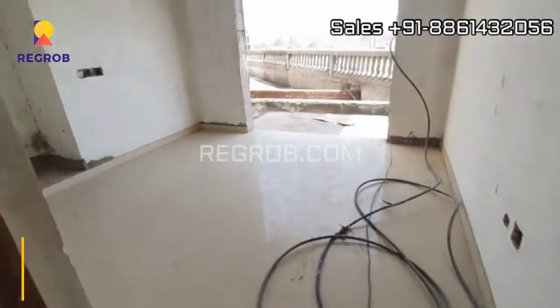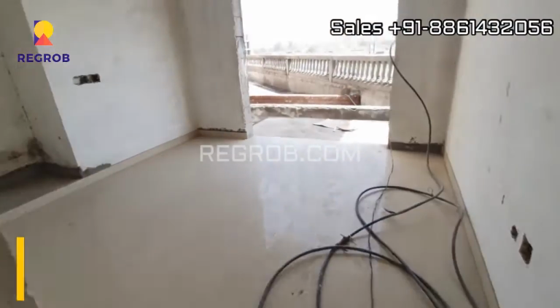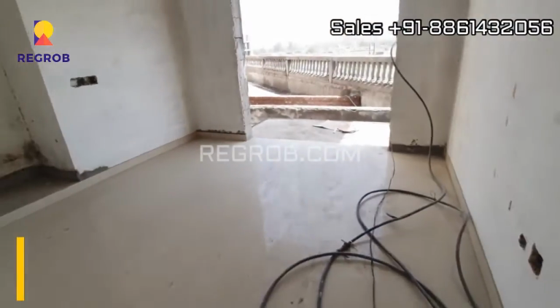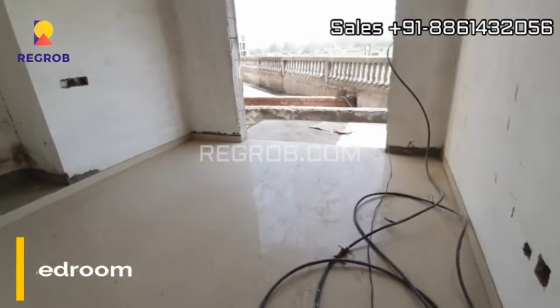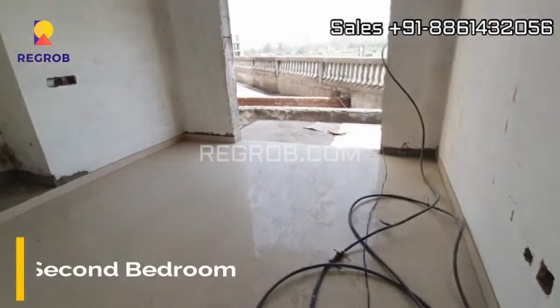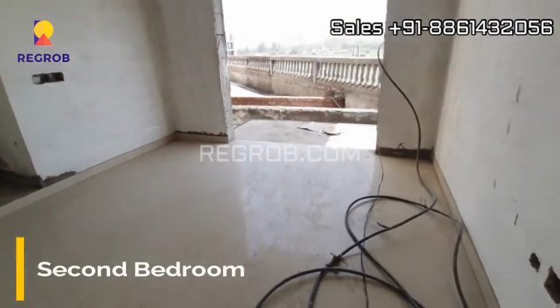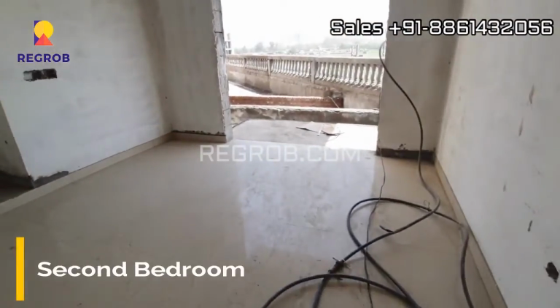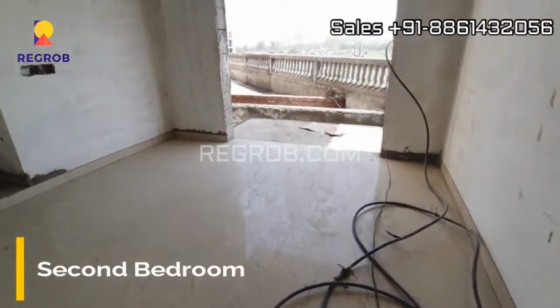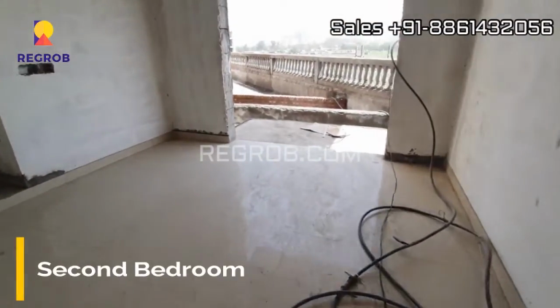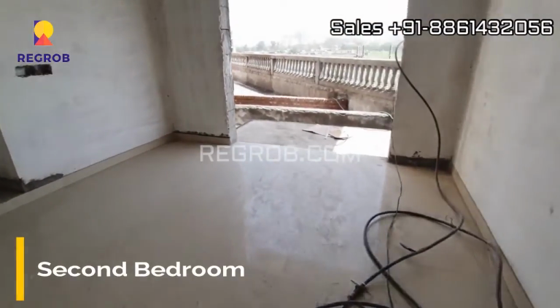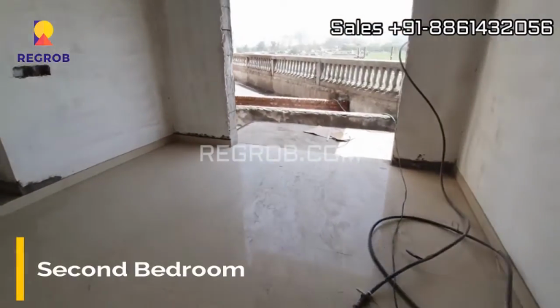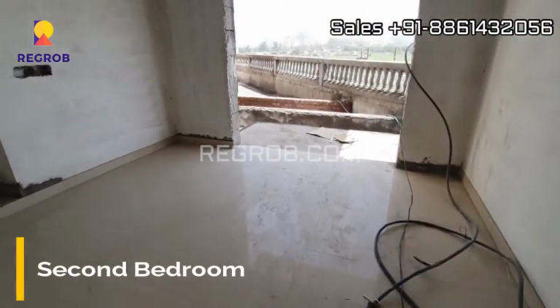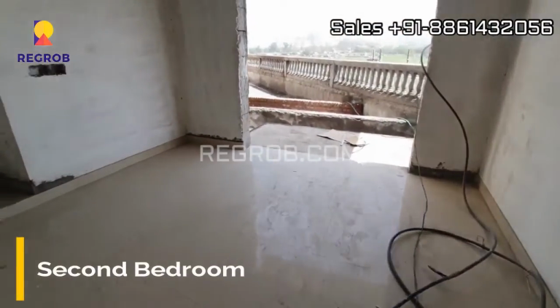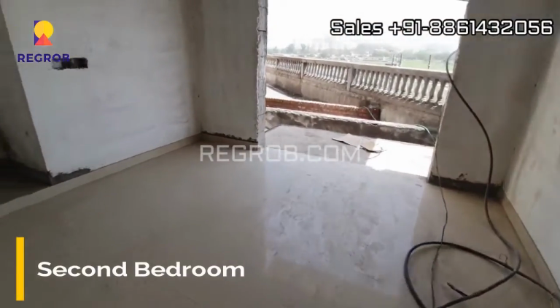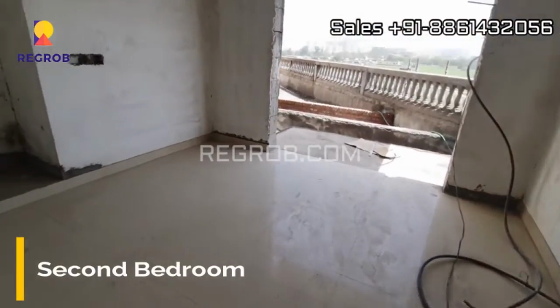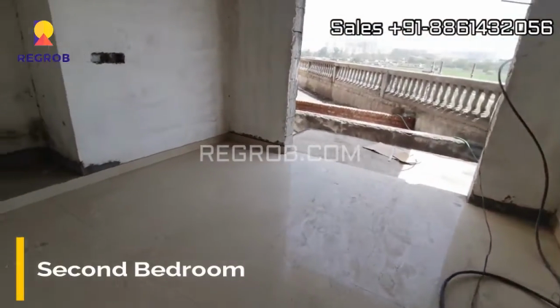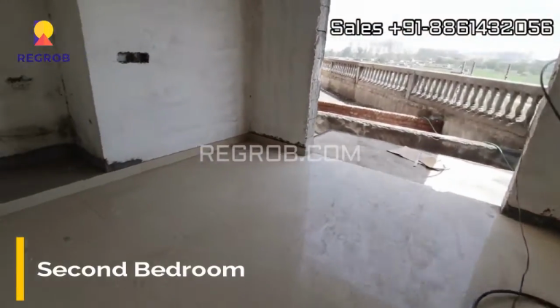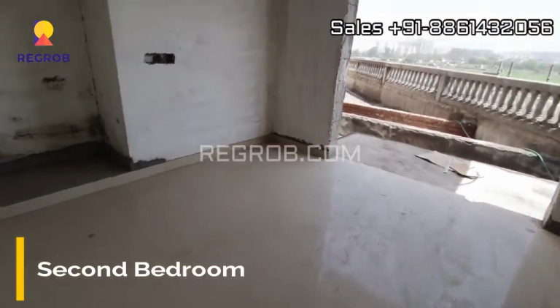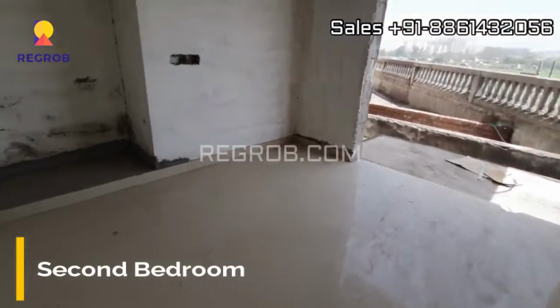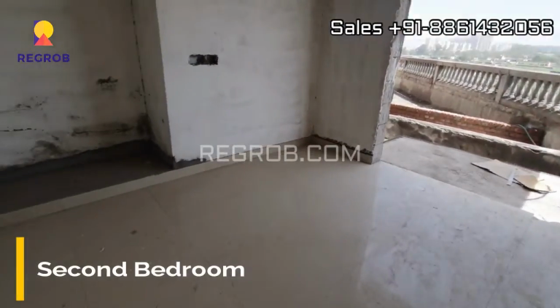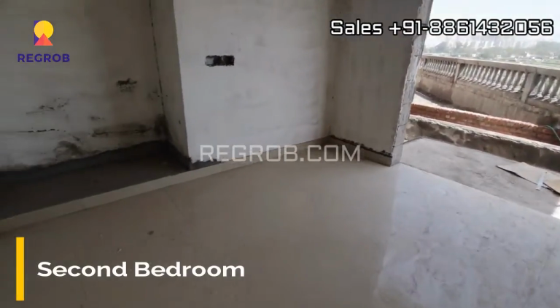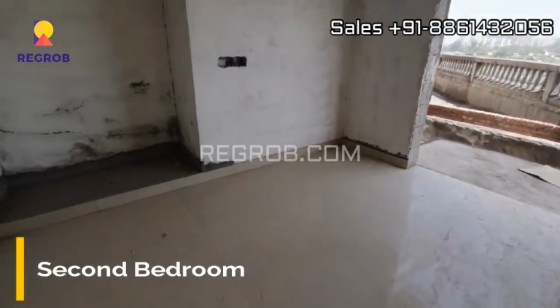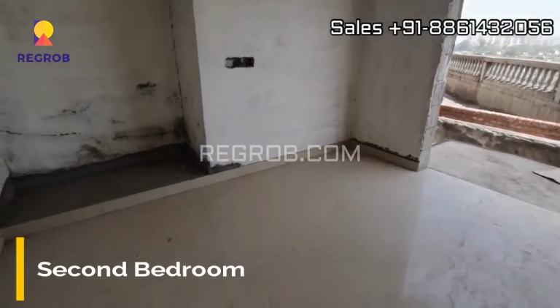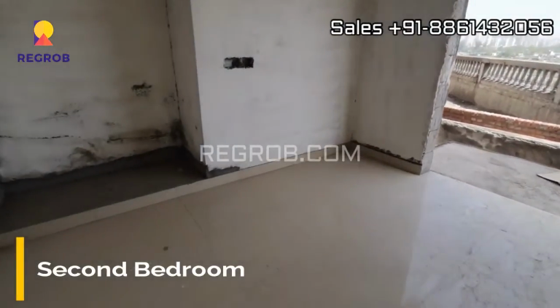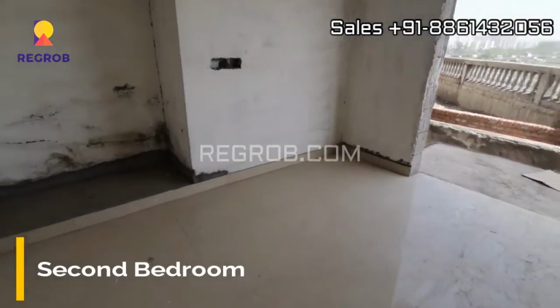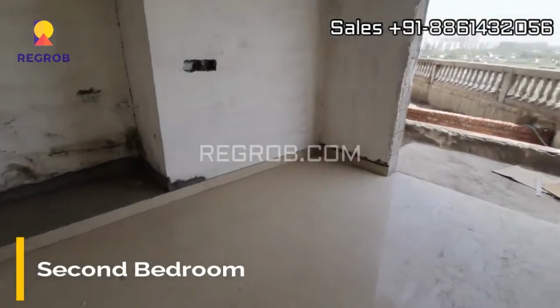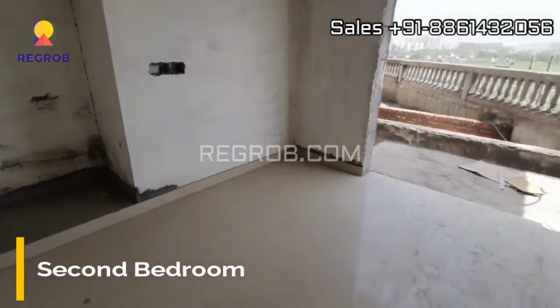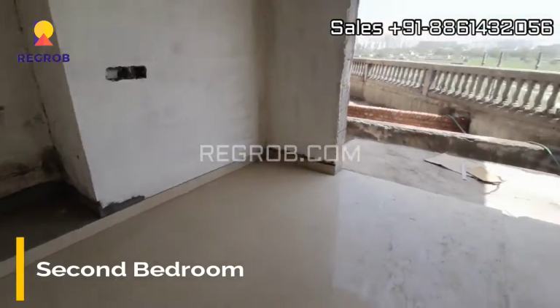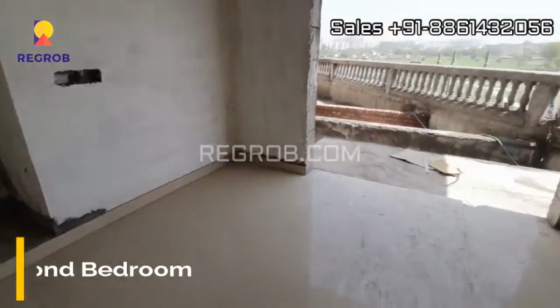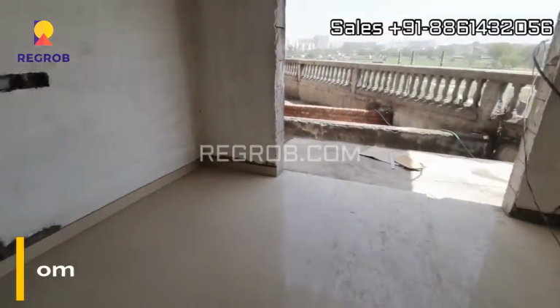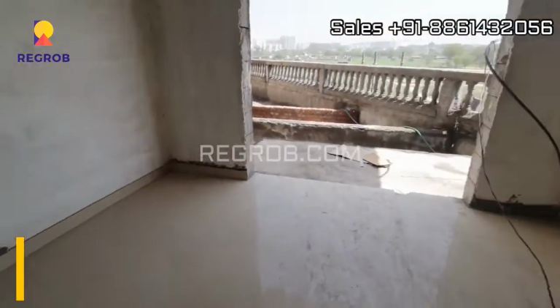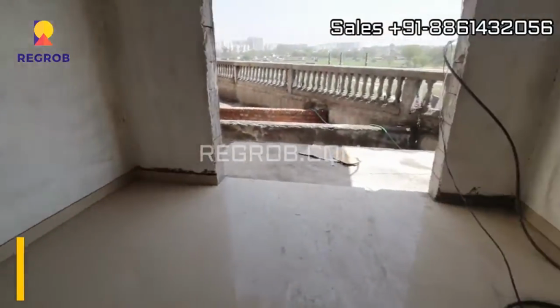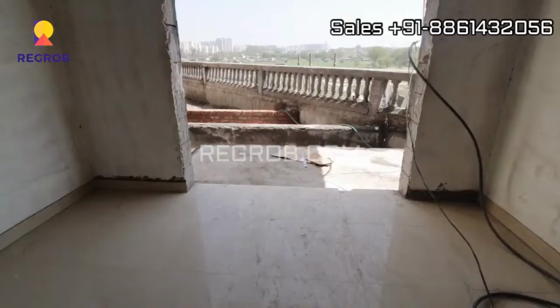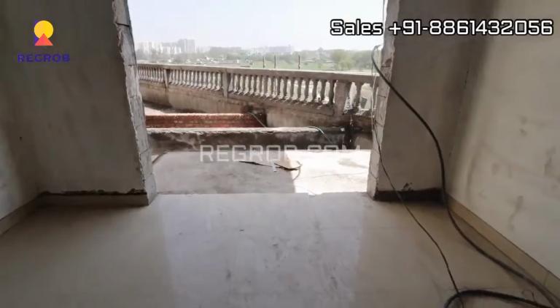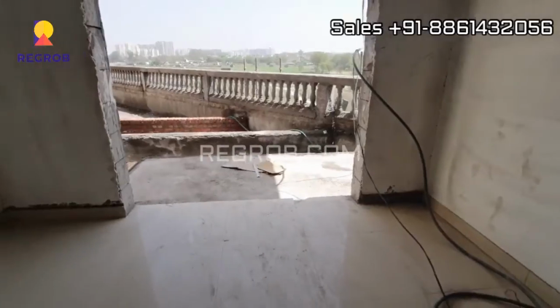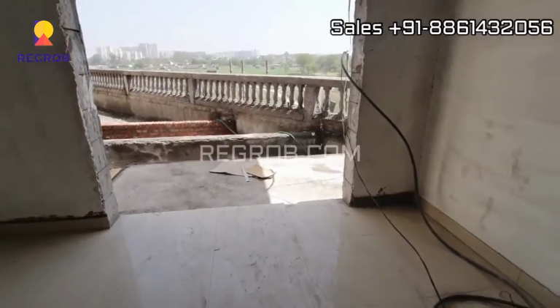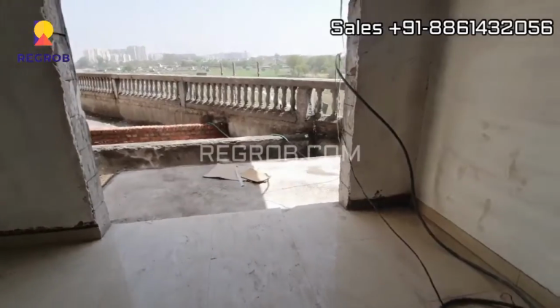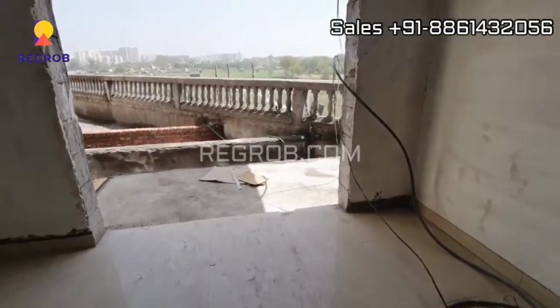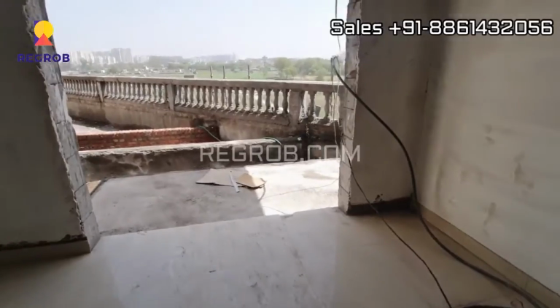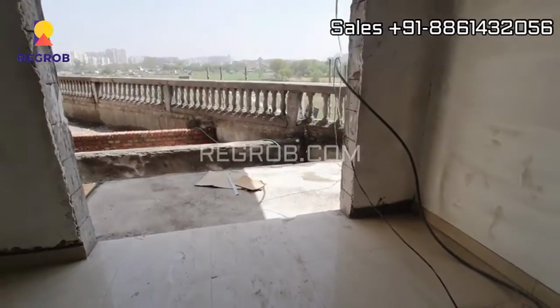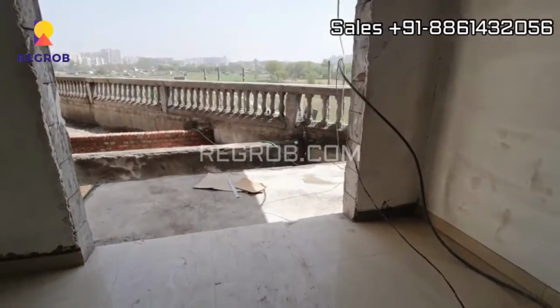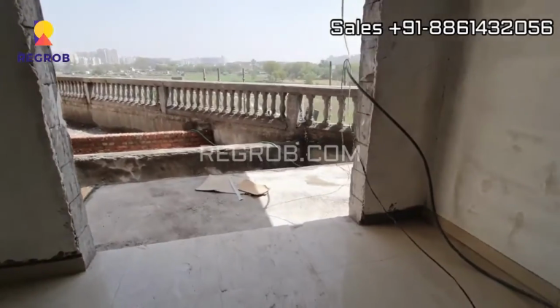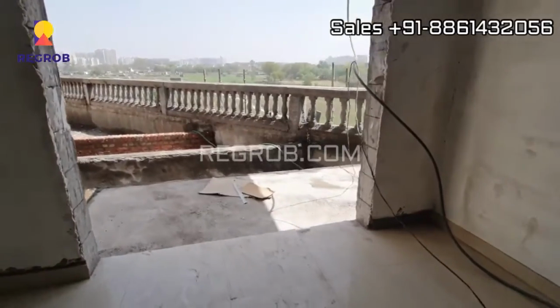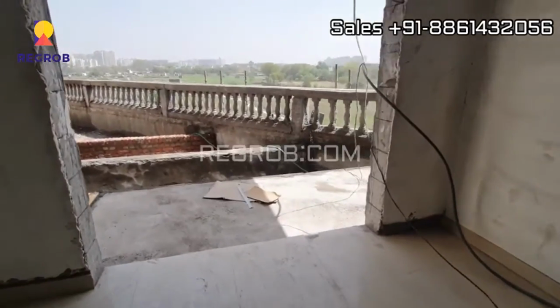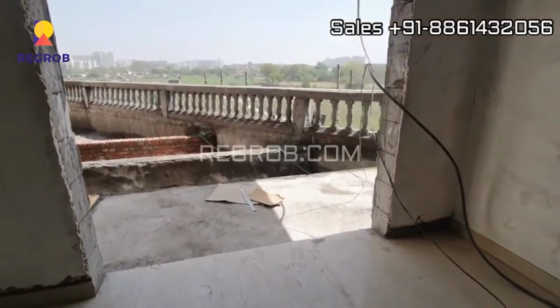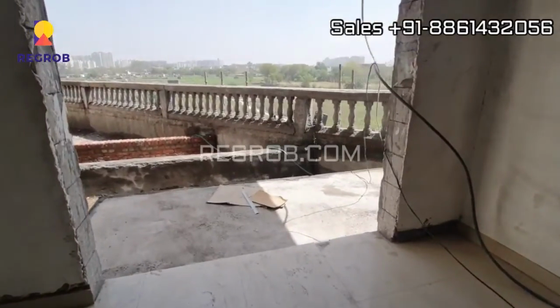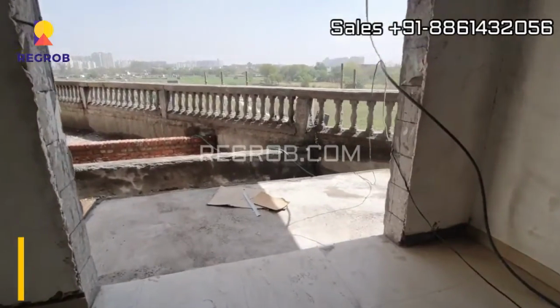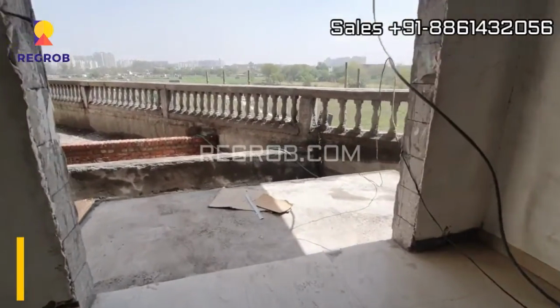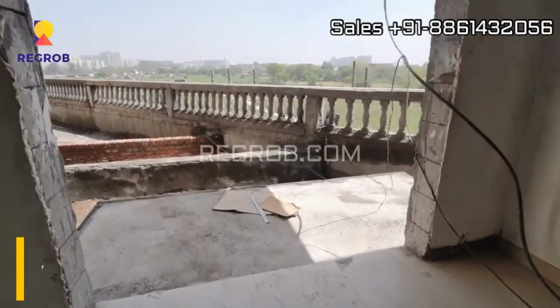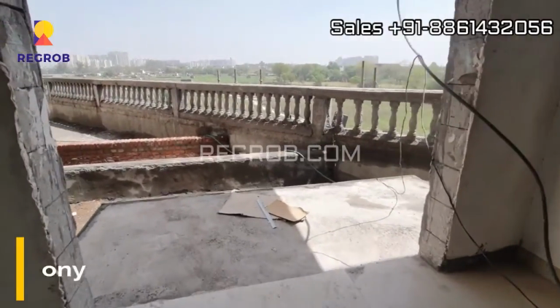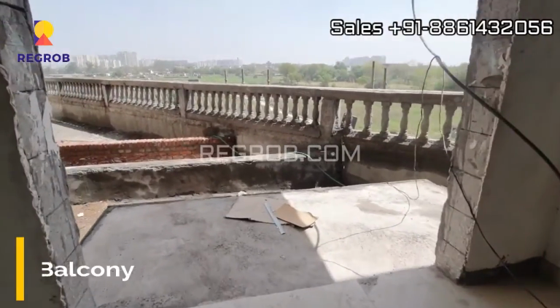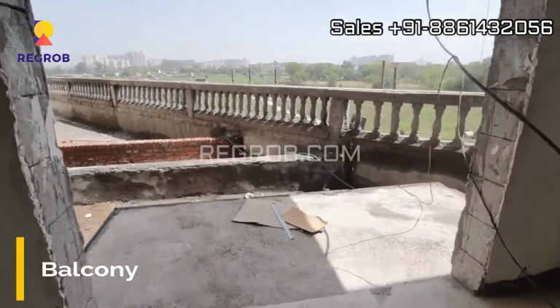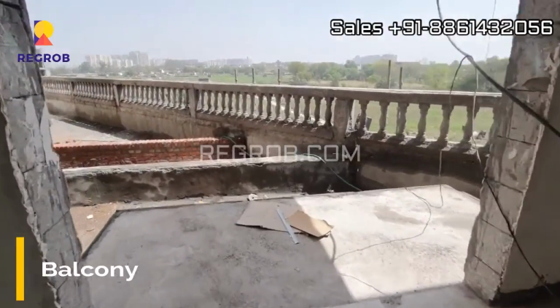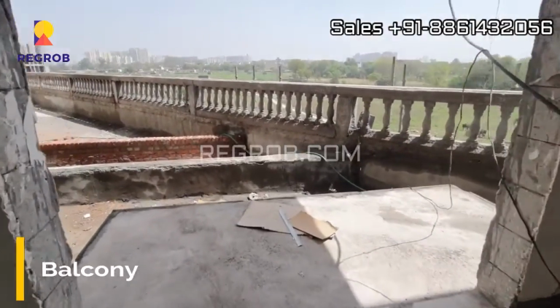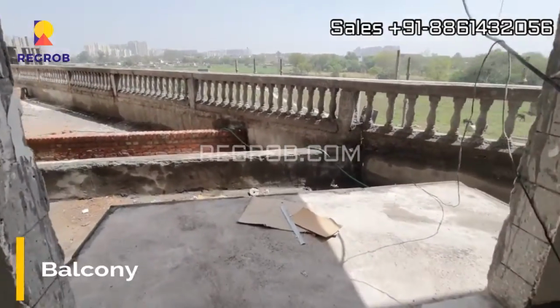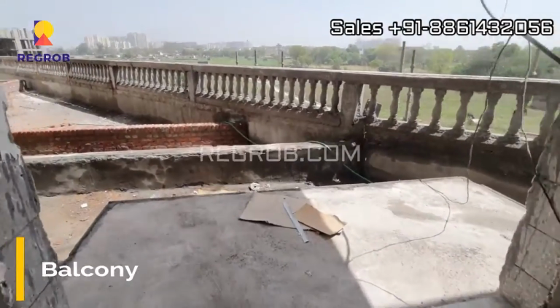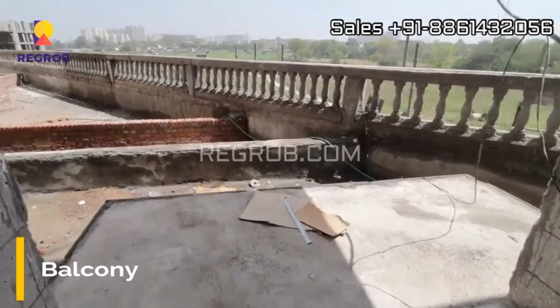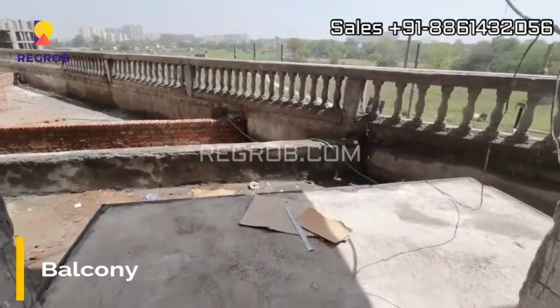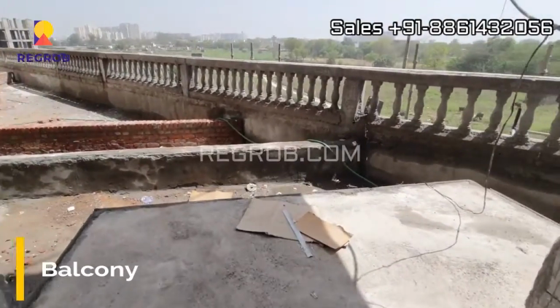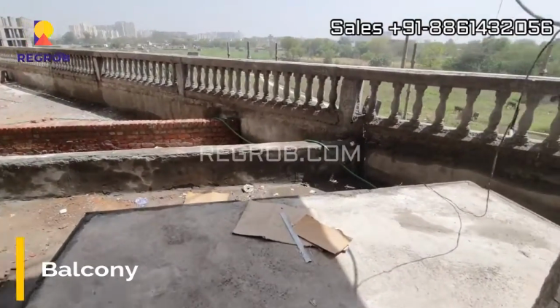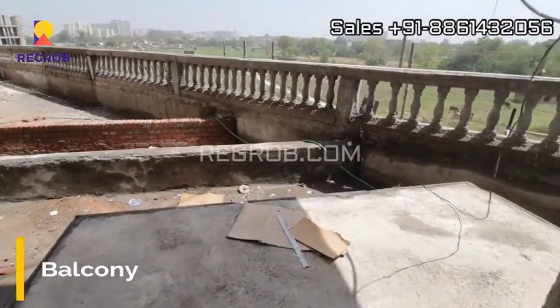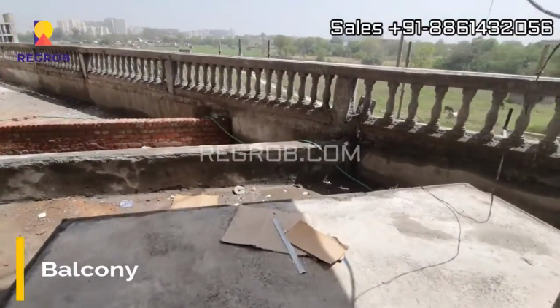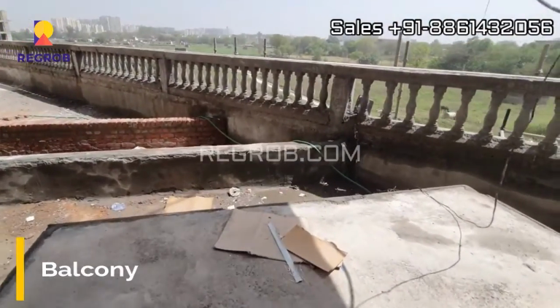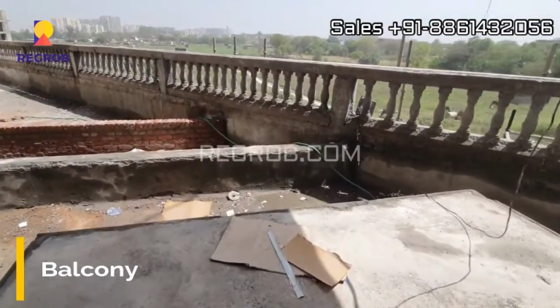And now we are entering into the second bedroom, which also has a balcony attached to it.